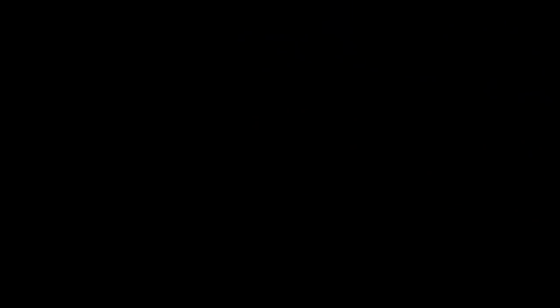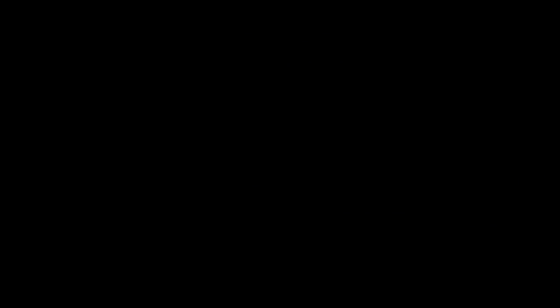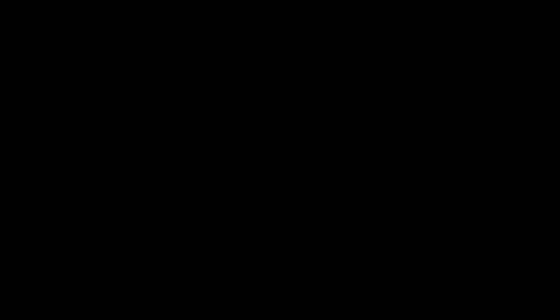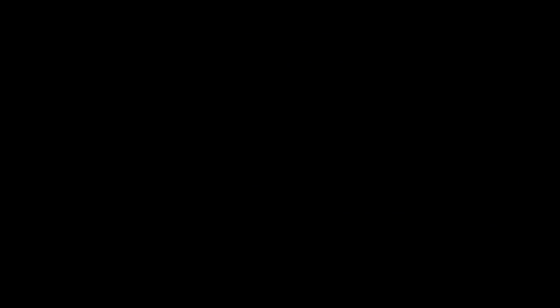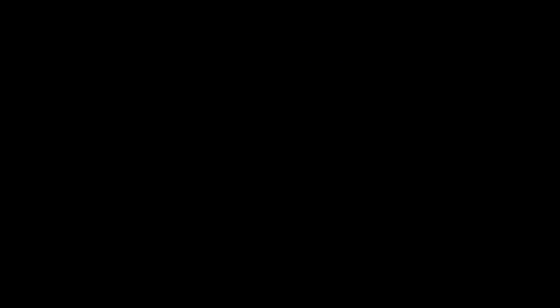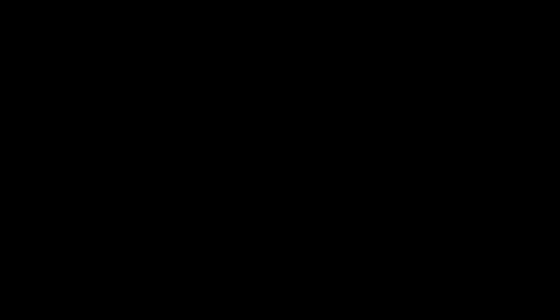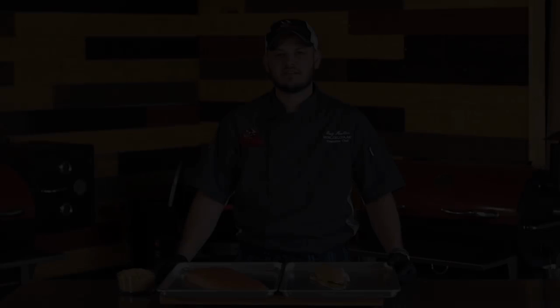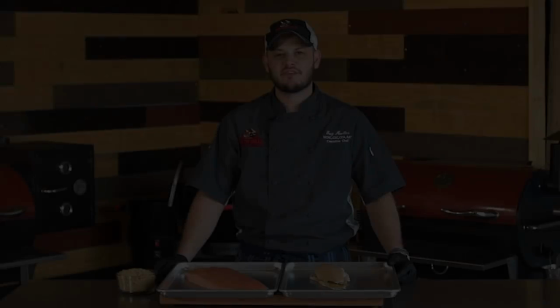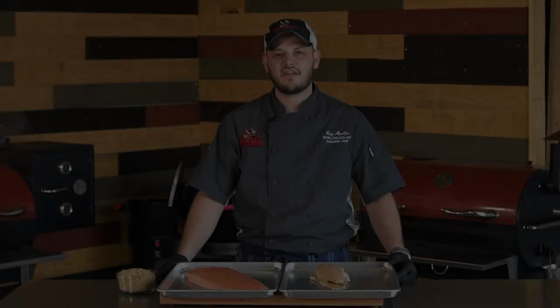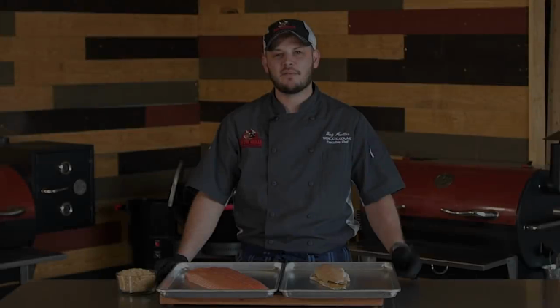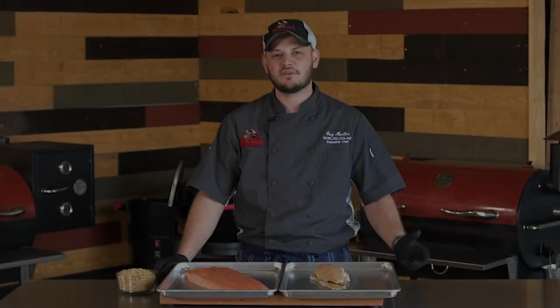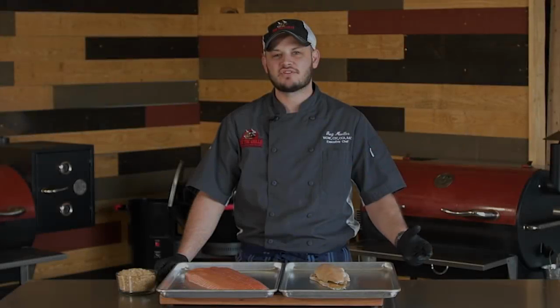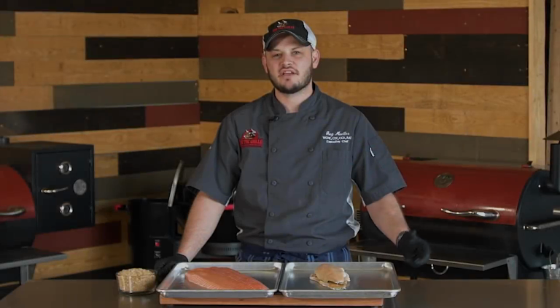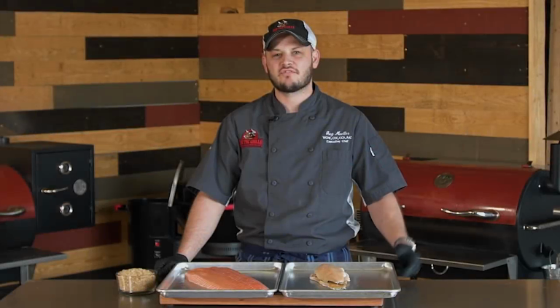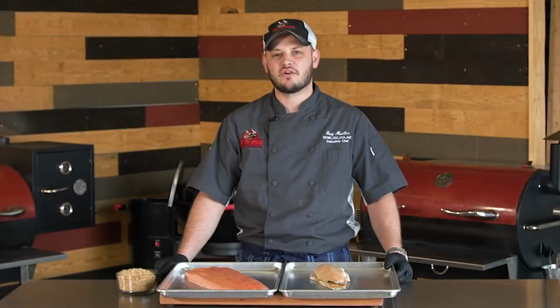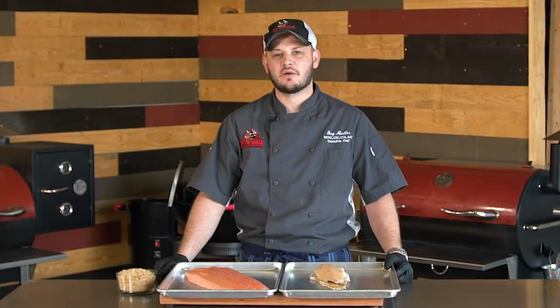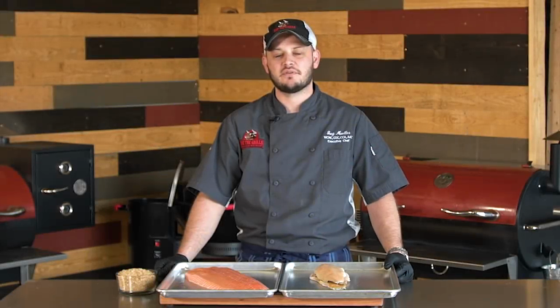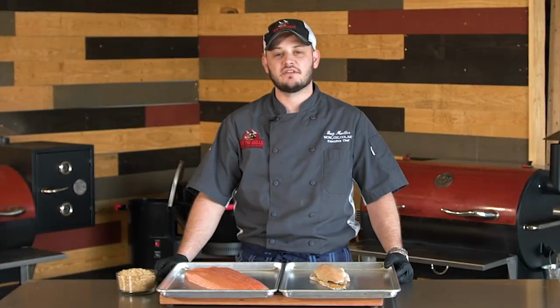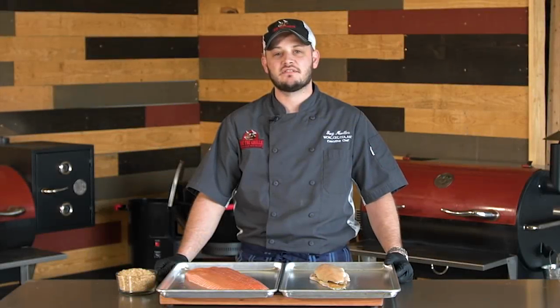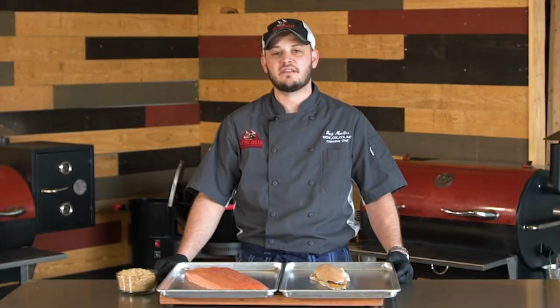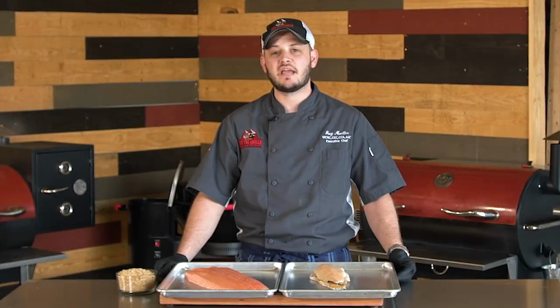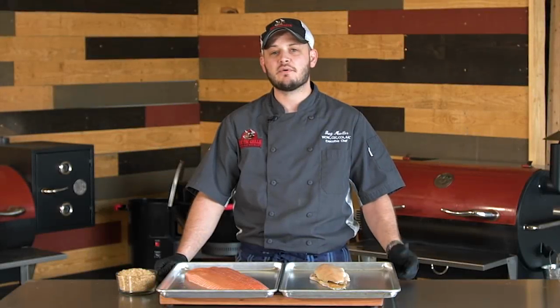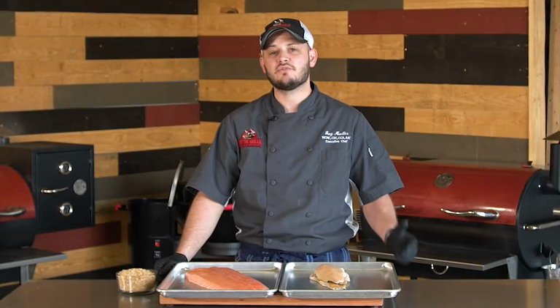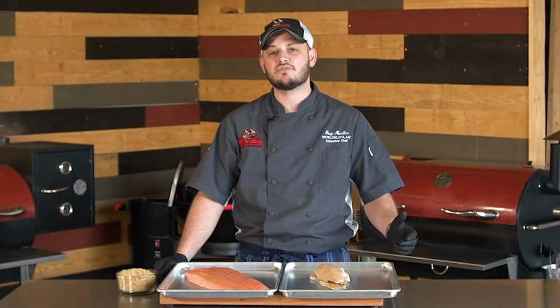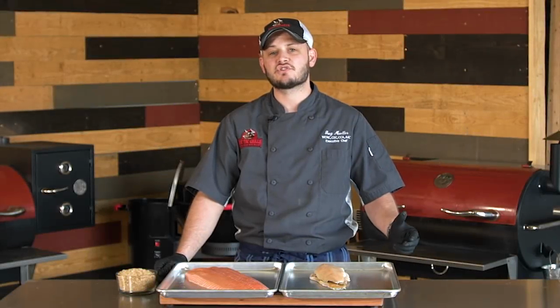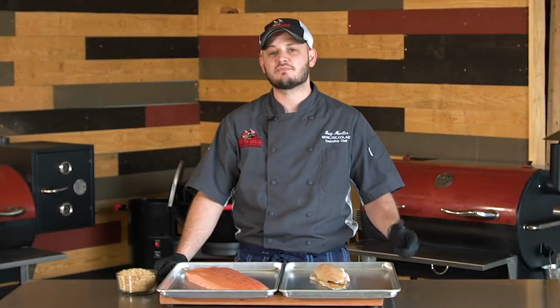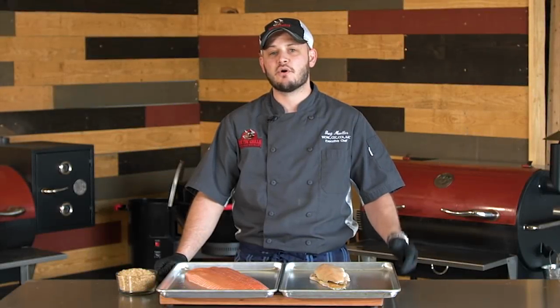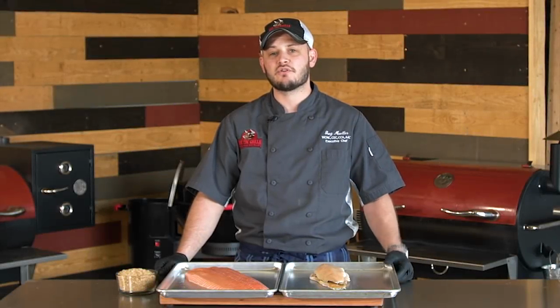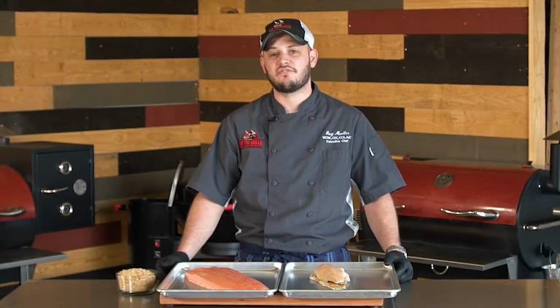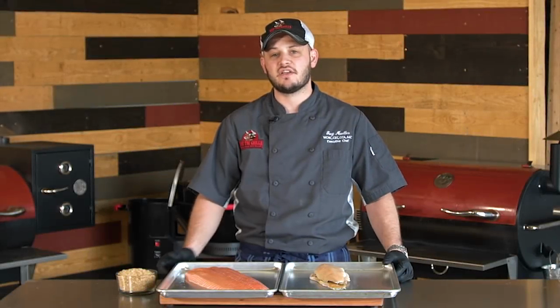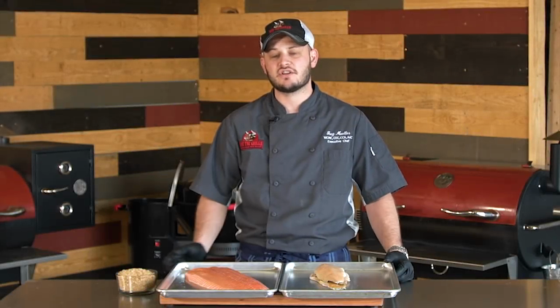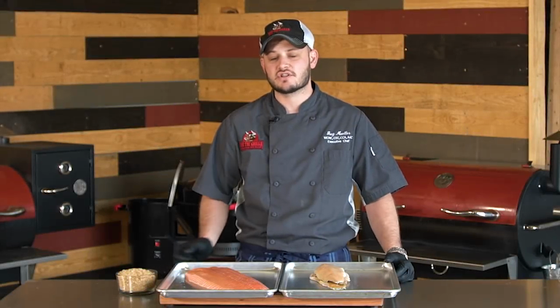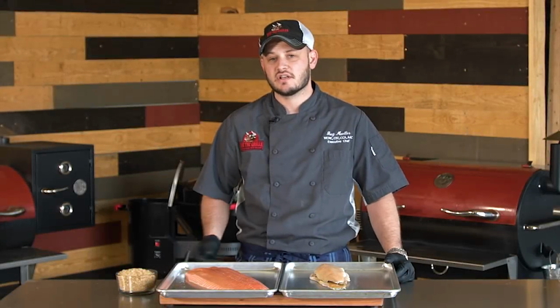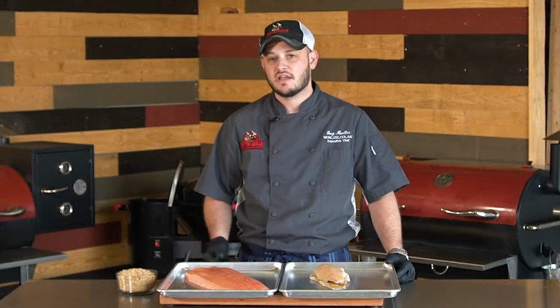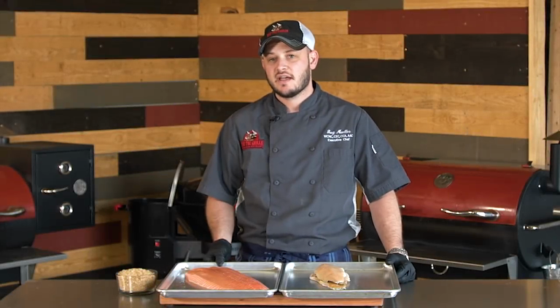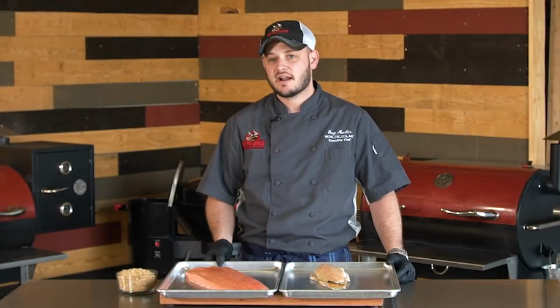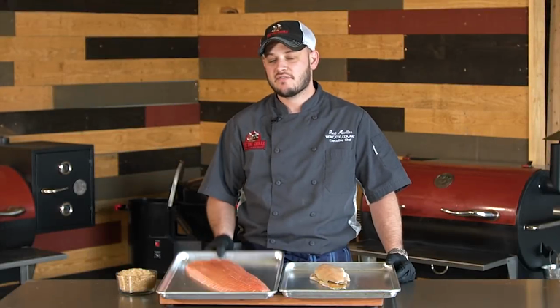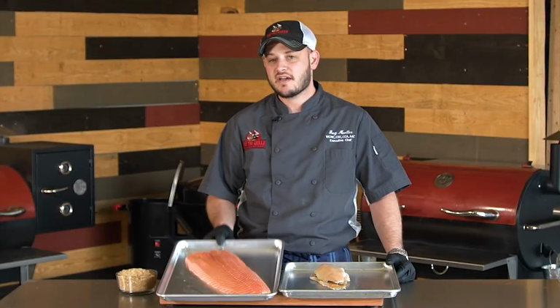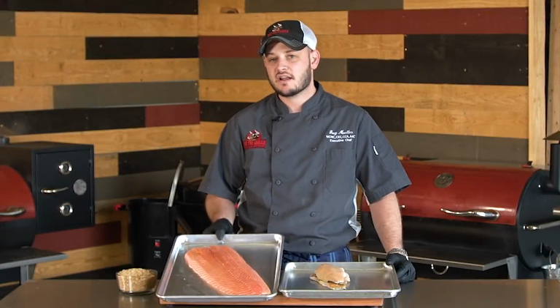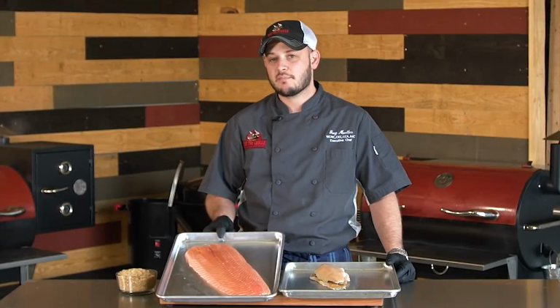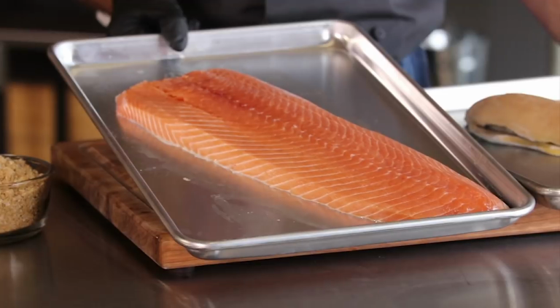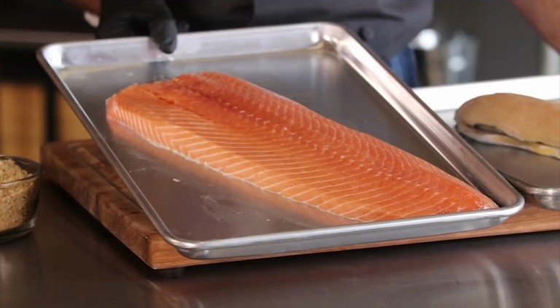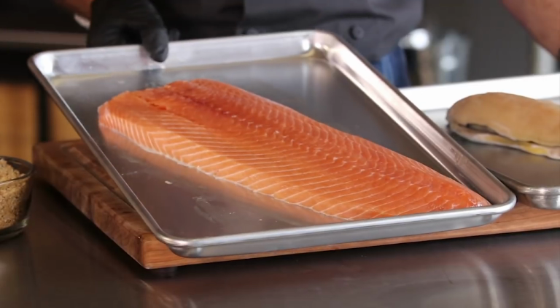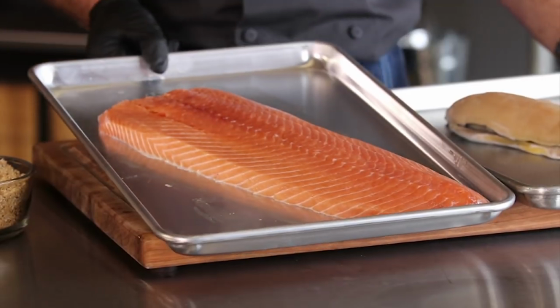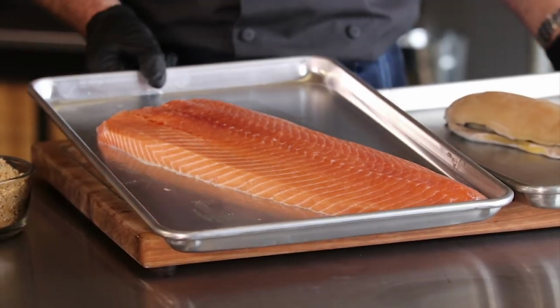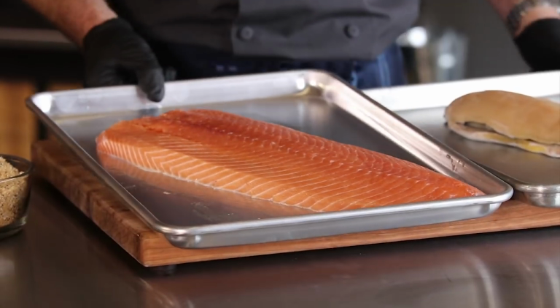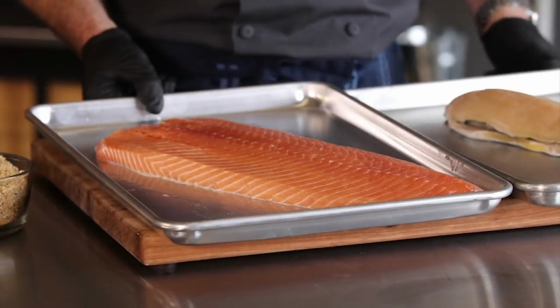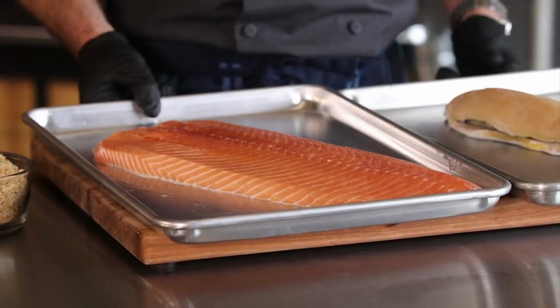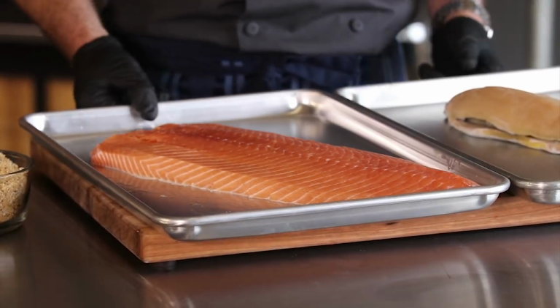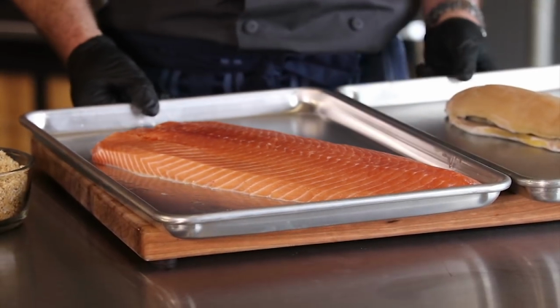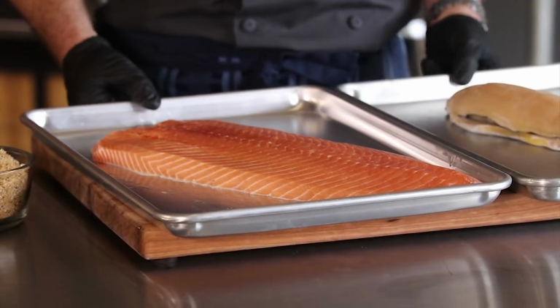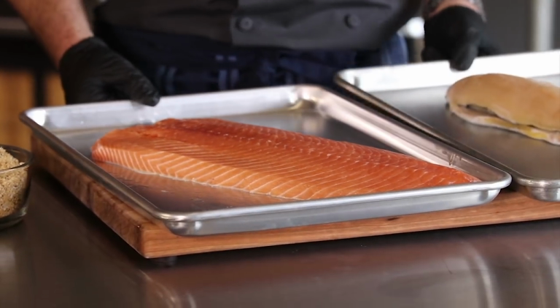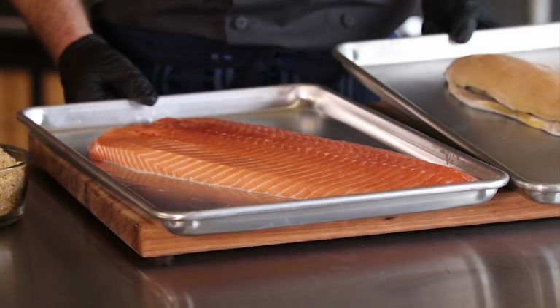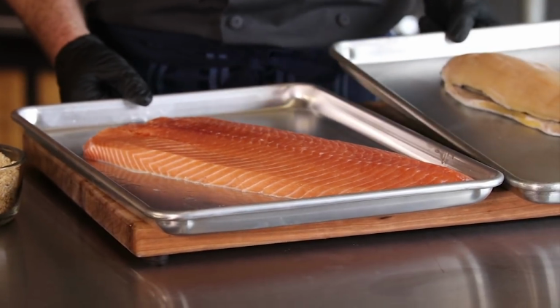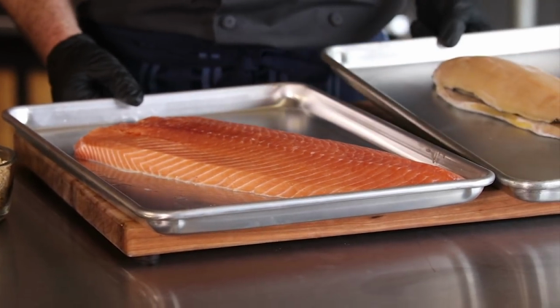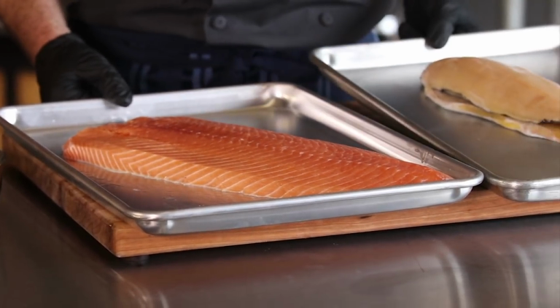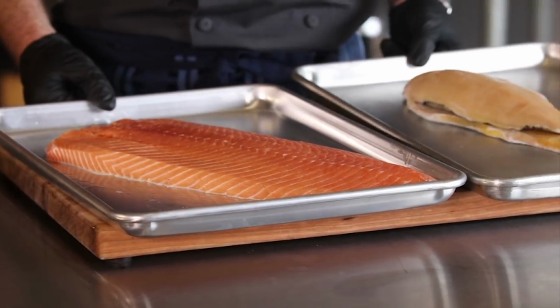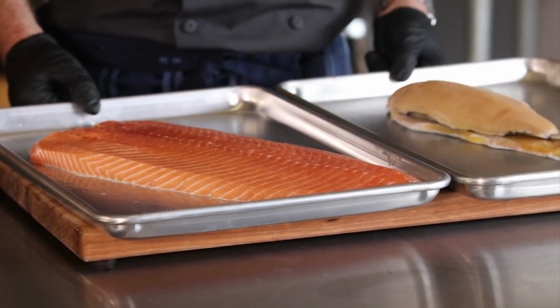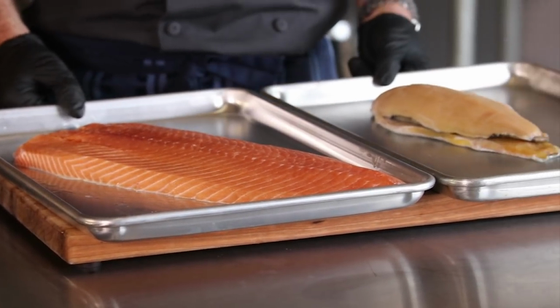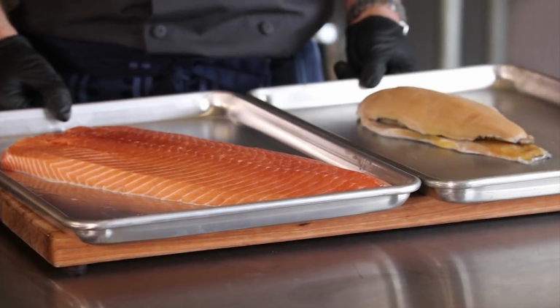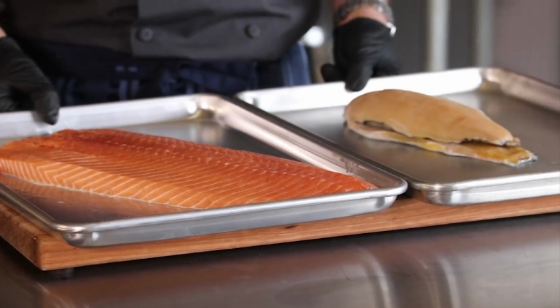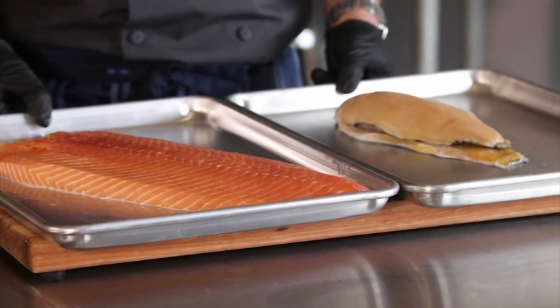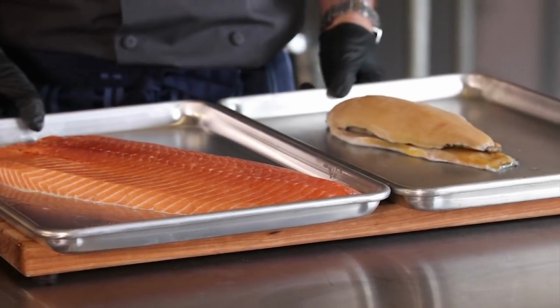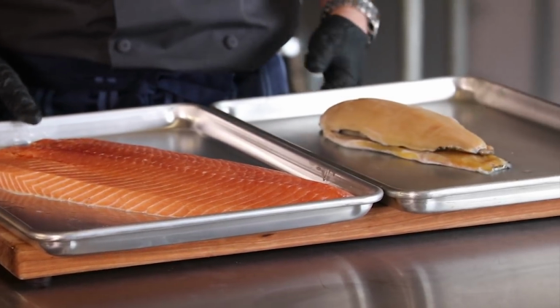Hey there, RecTech family. Chef Greg with you. Today we're doing smoked fish, and I've got a beautiful piece of salmon and a couple pieces of trout.